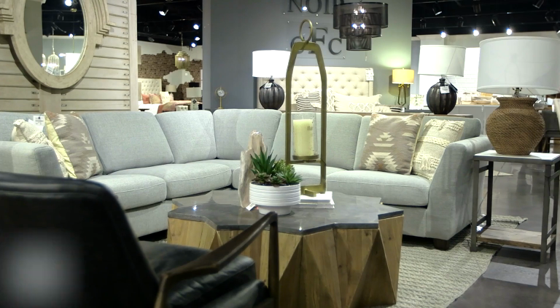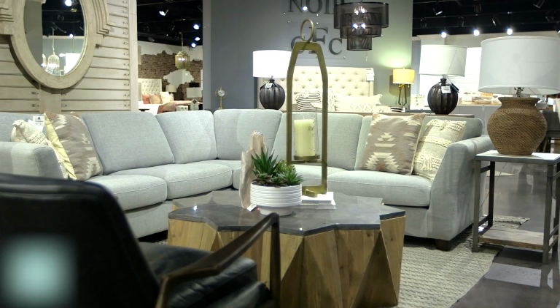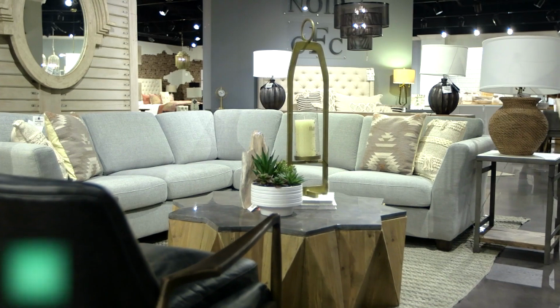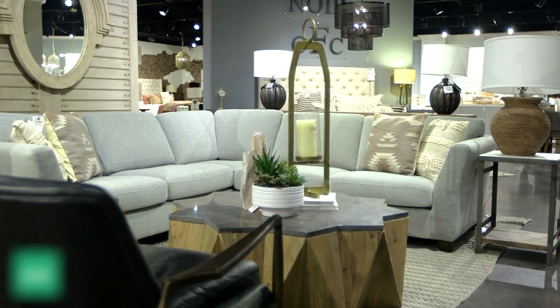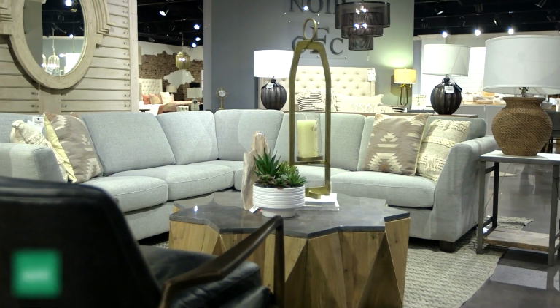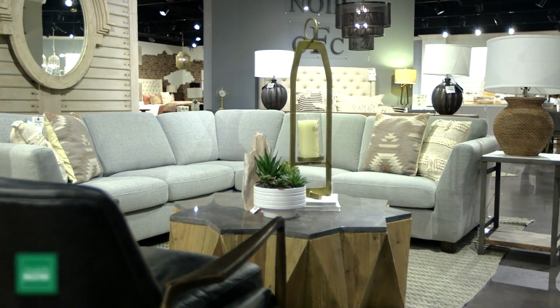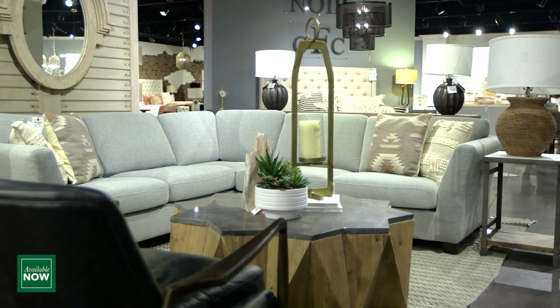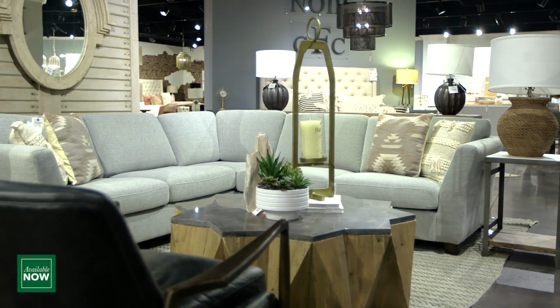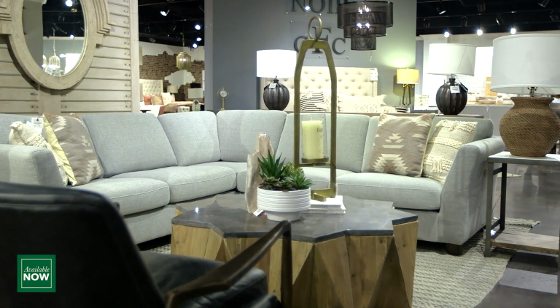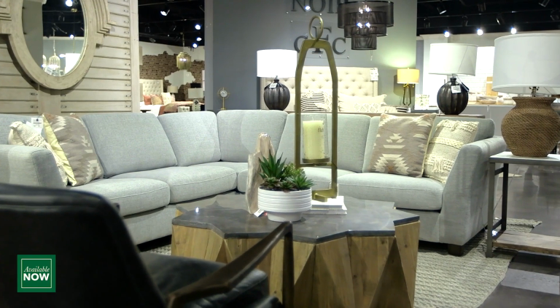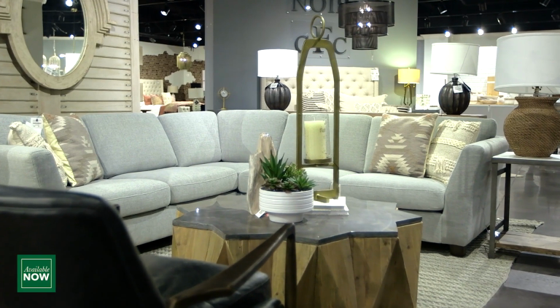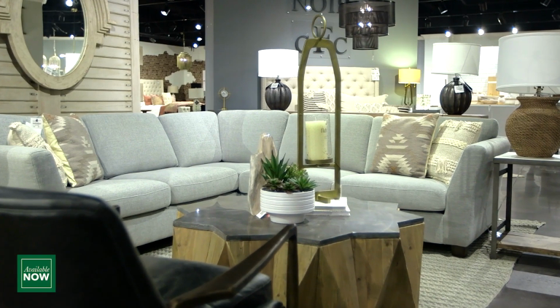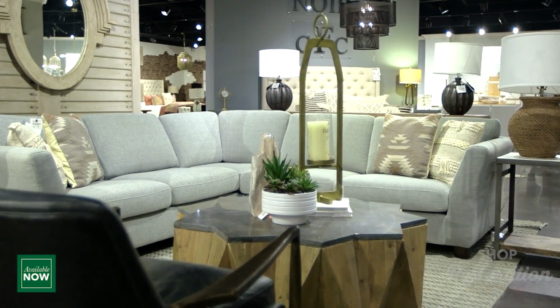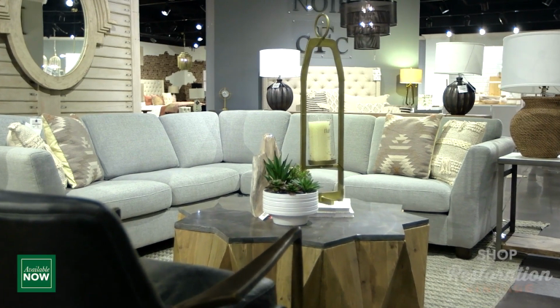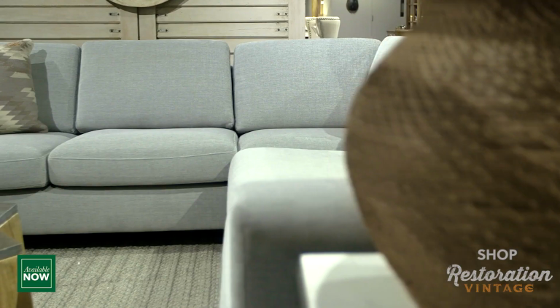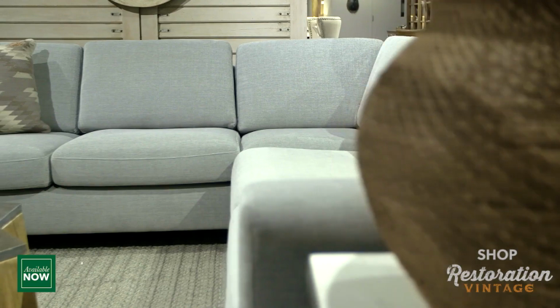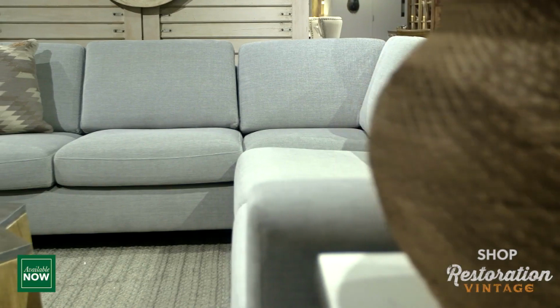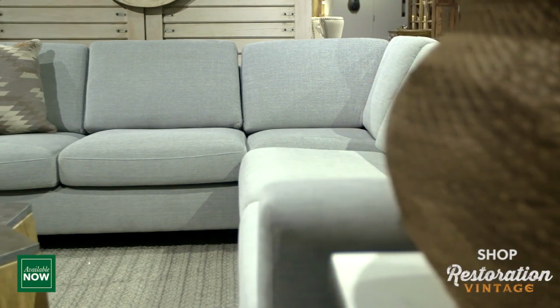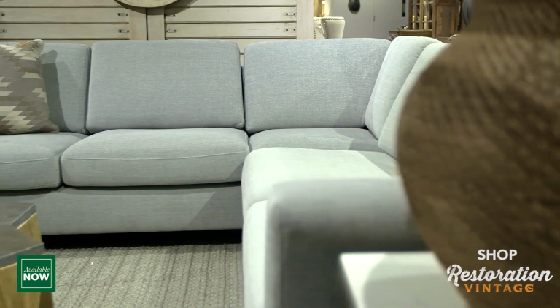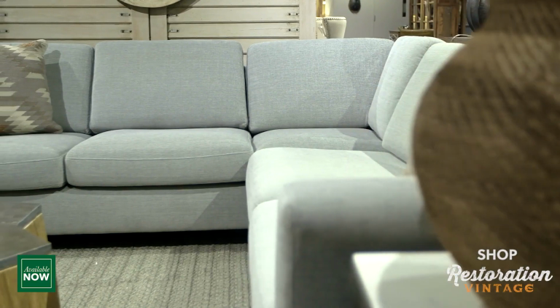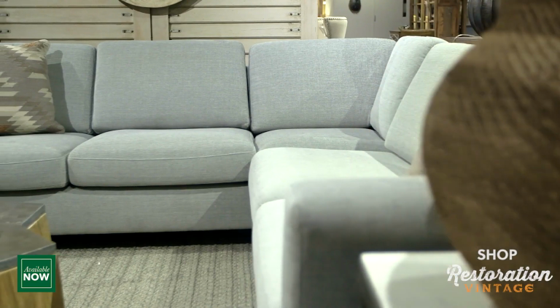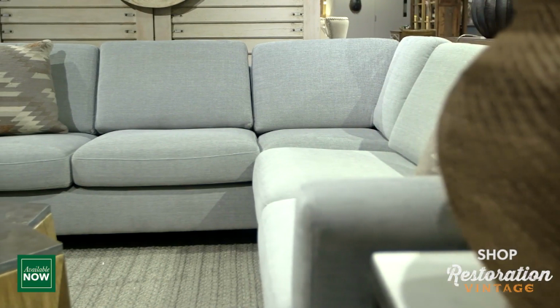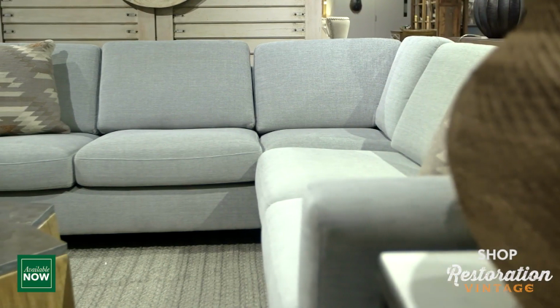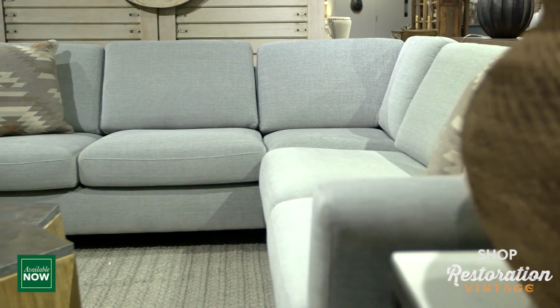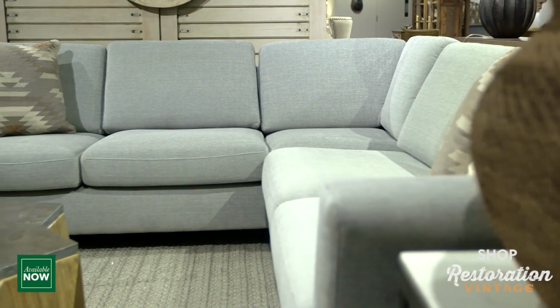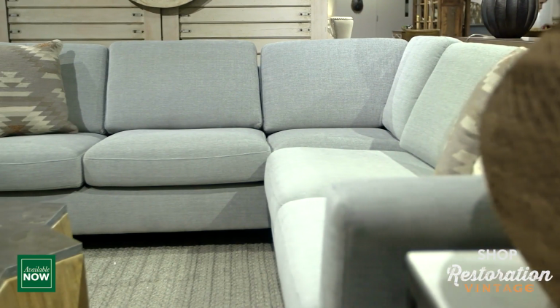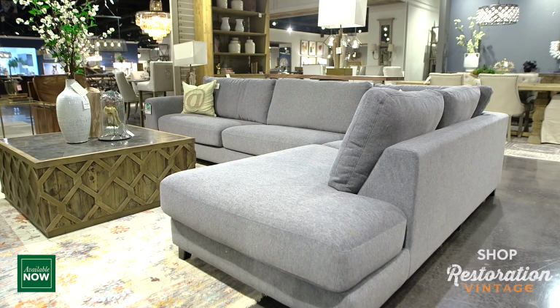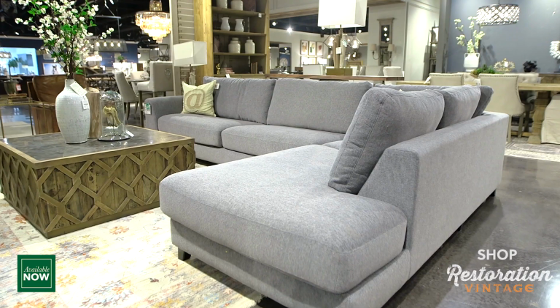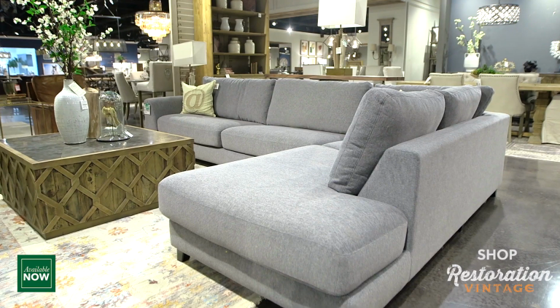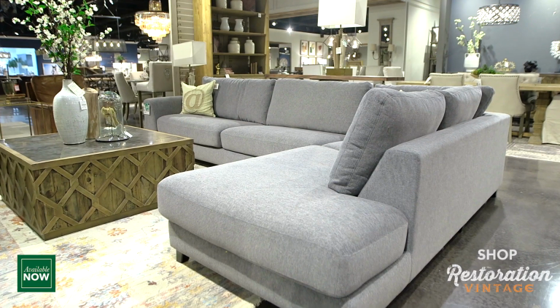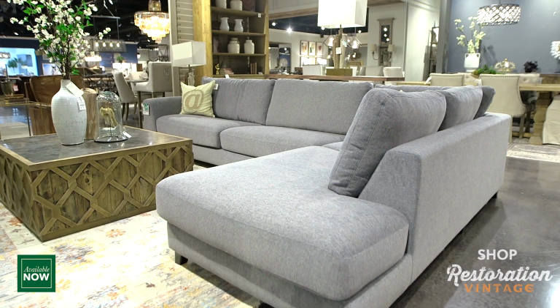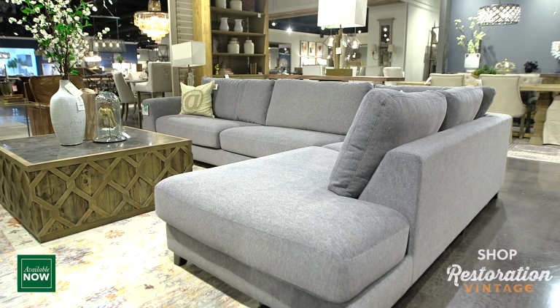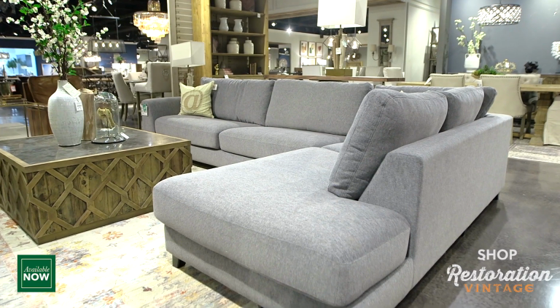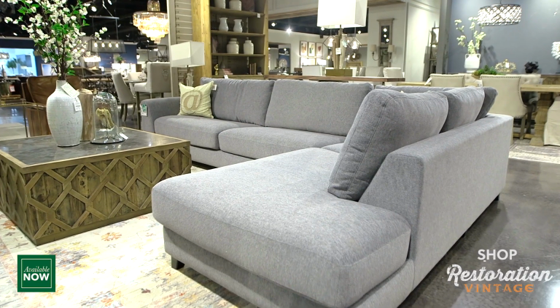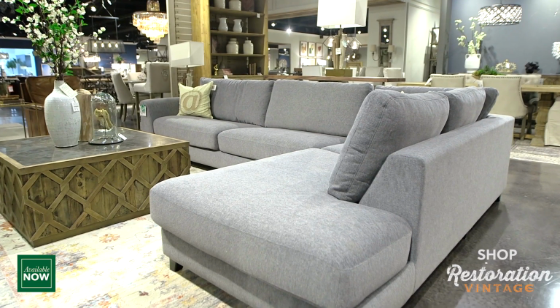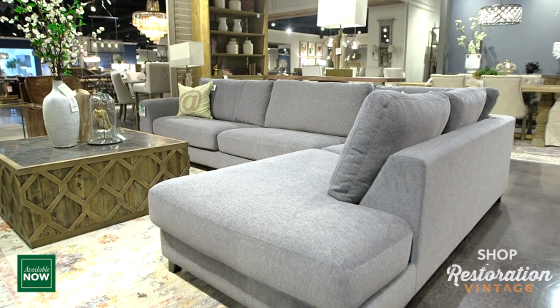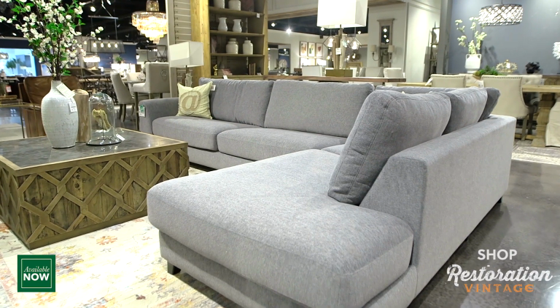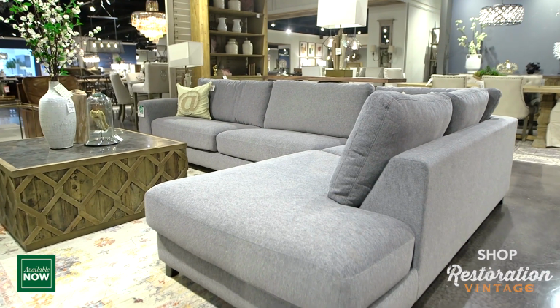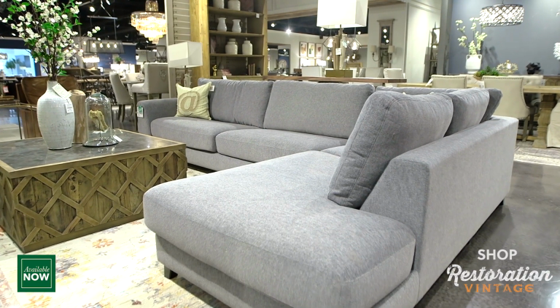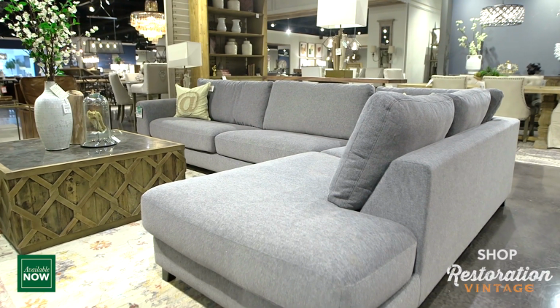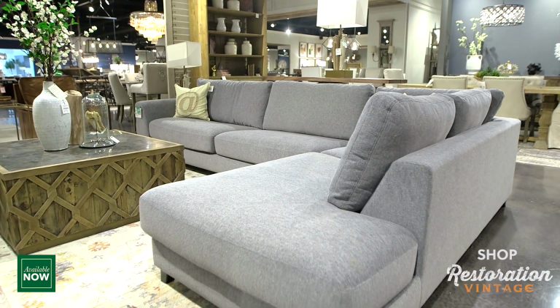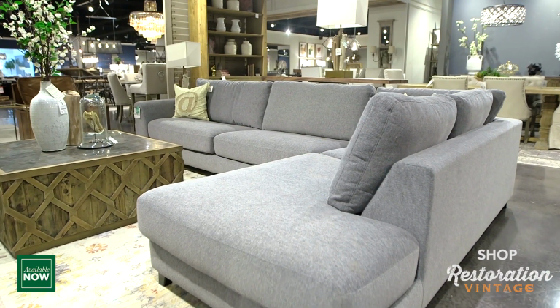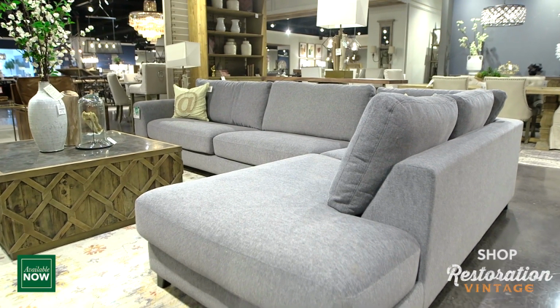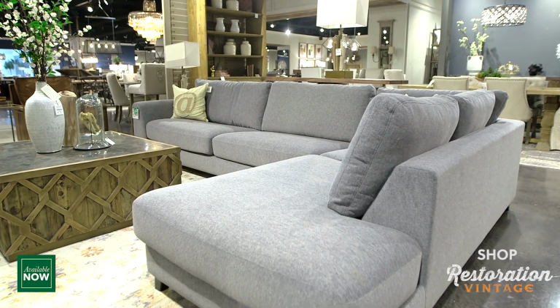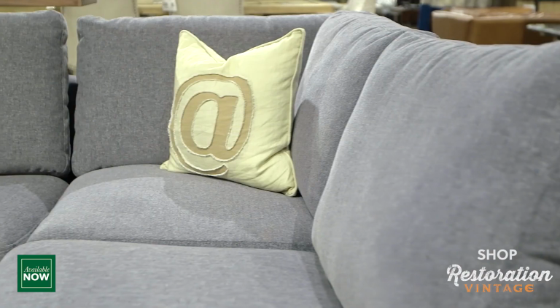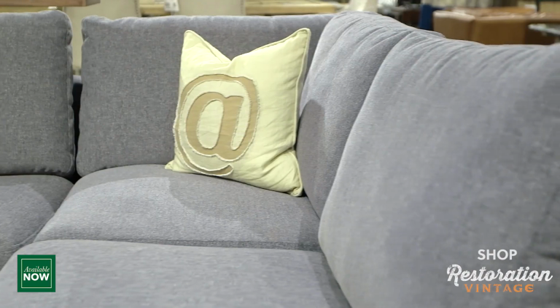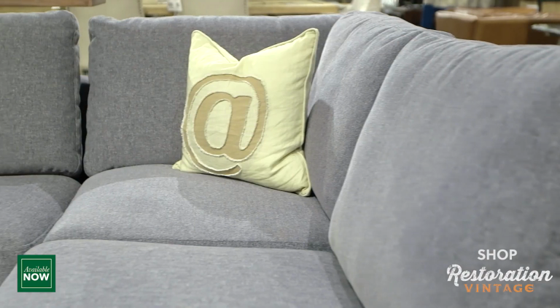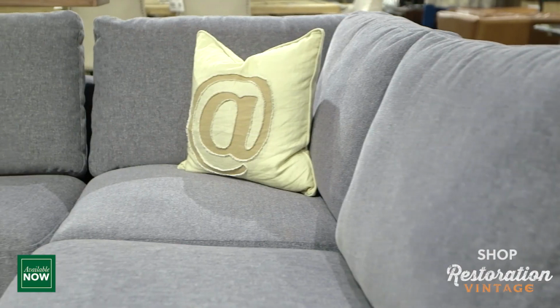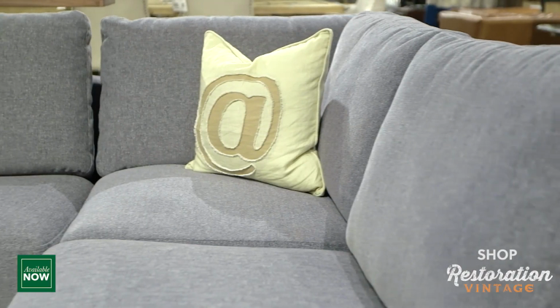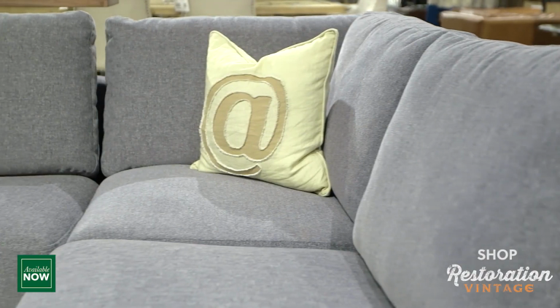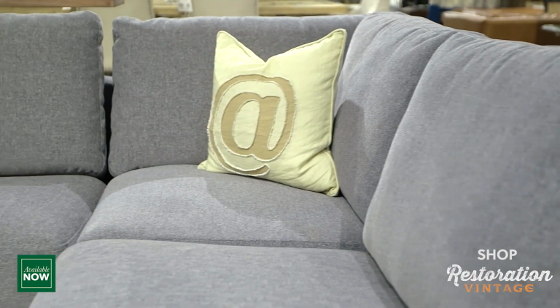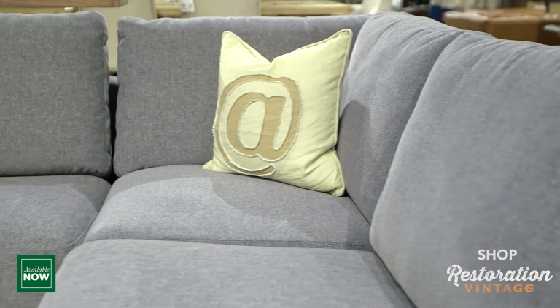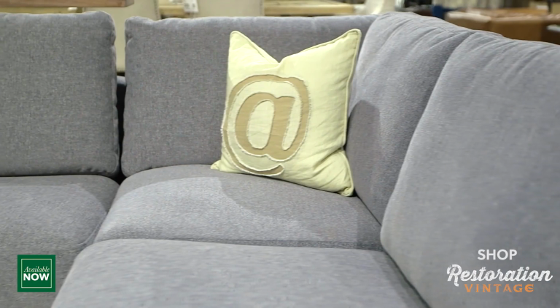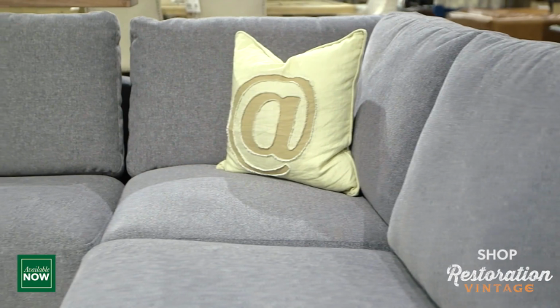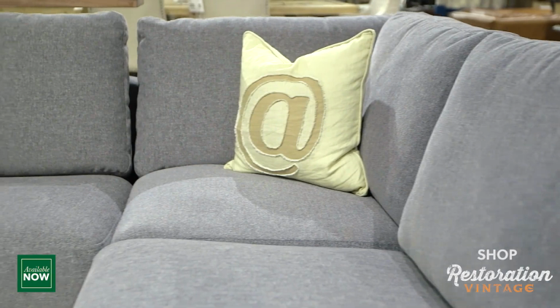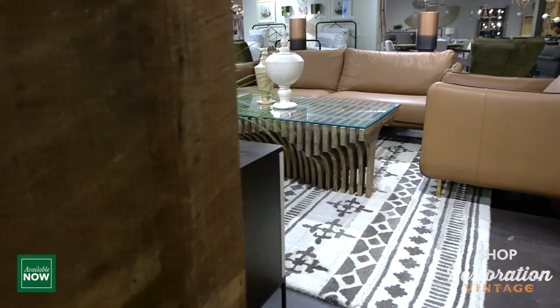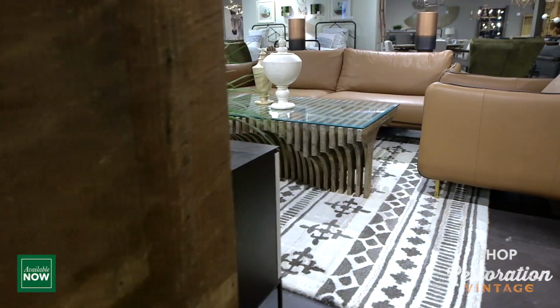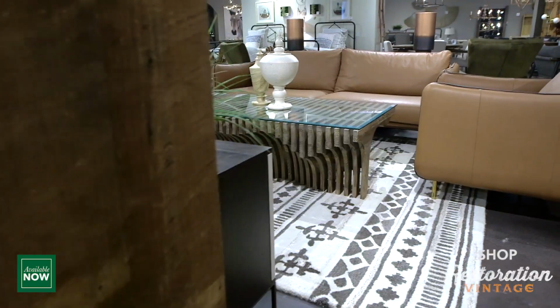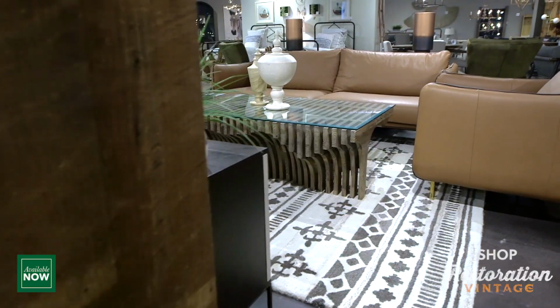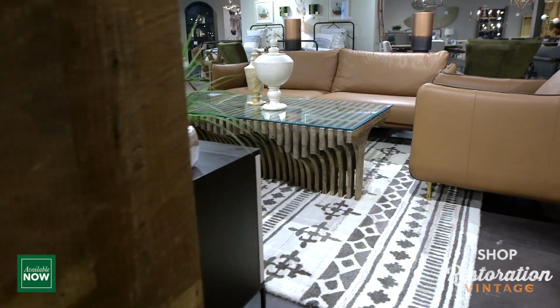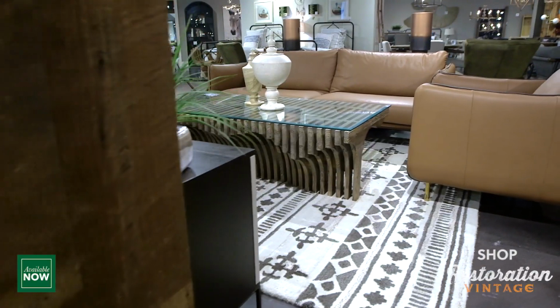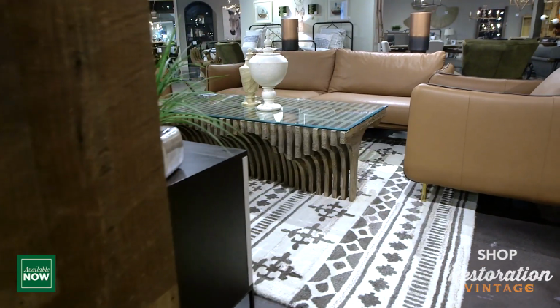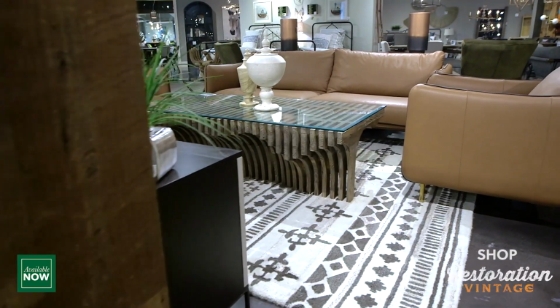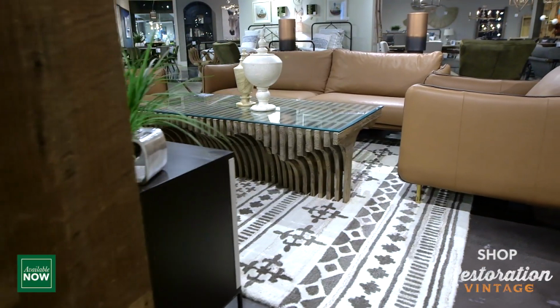Mid-century modern meets restoration vintage. Looking to upgrade your living space but don't know where to start? Here's our suggestion.